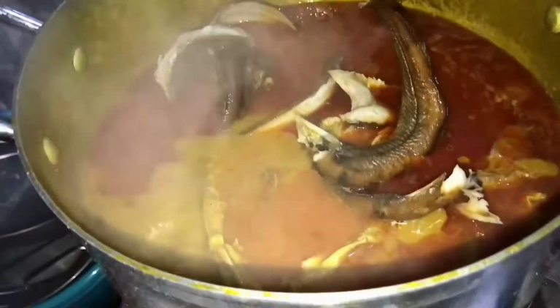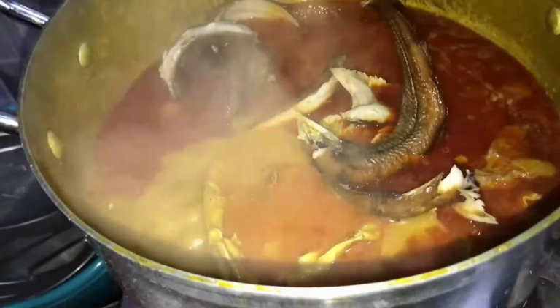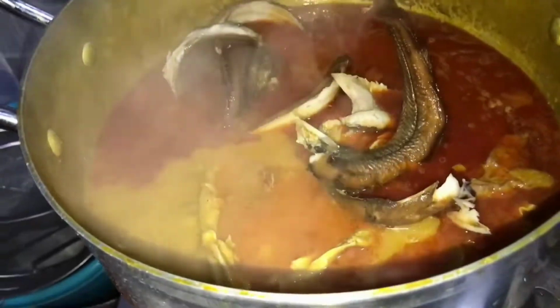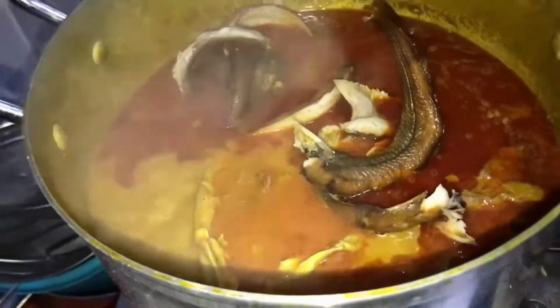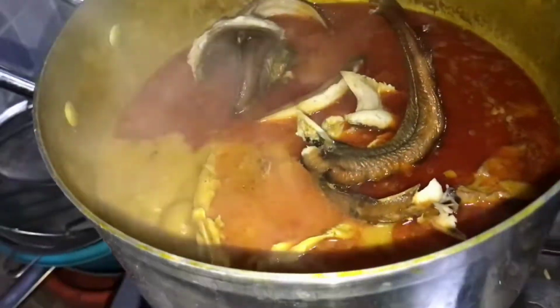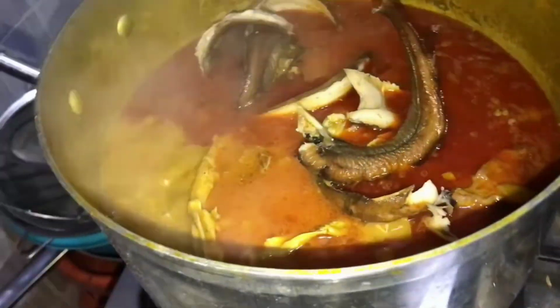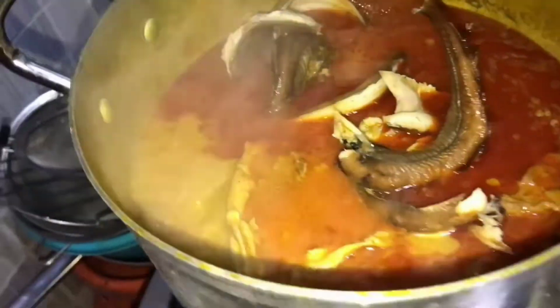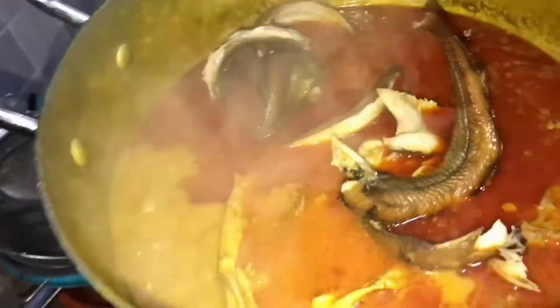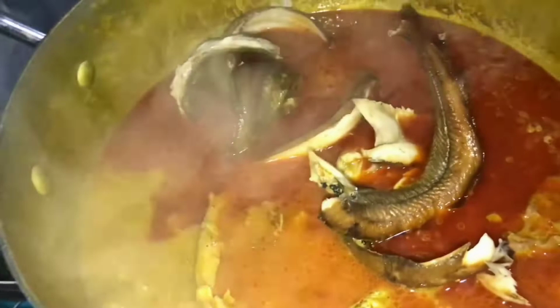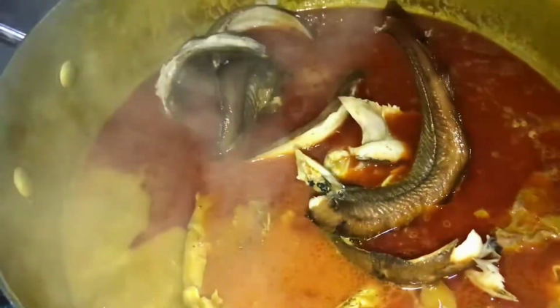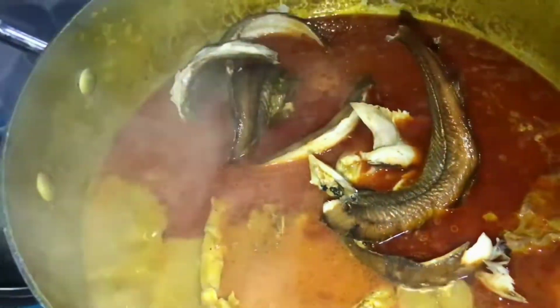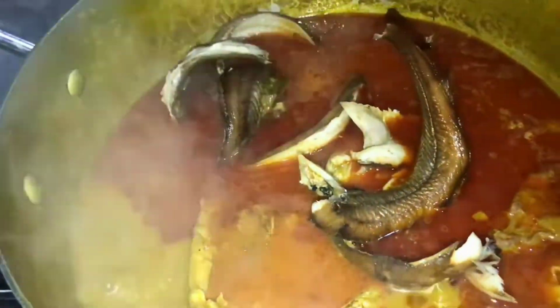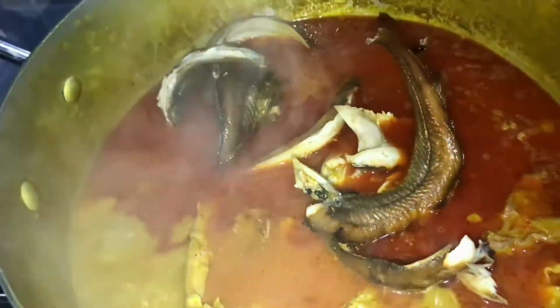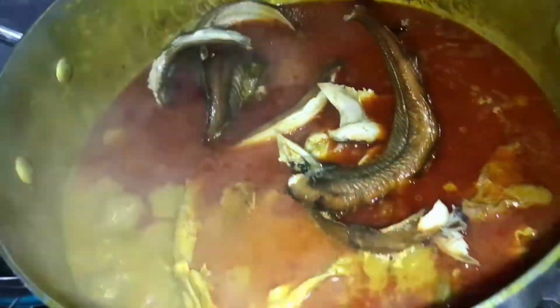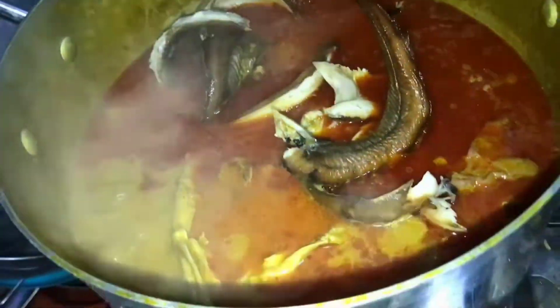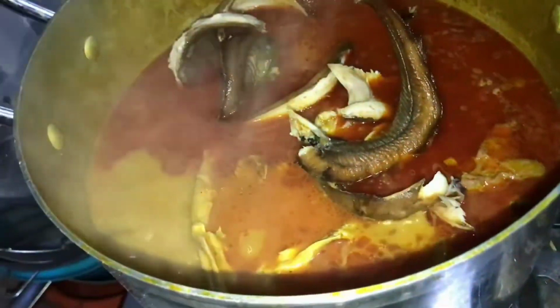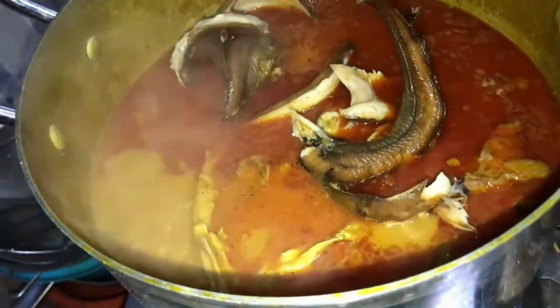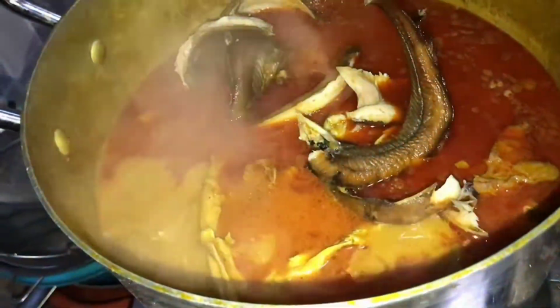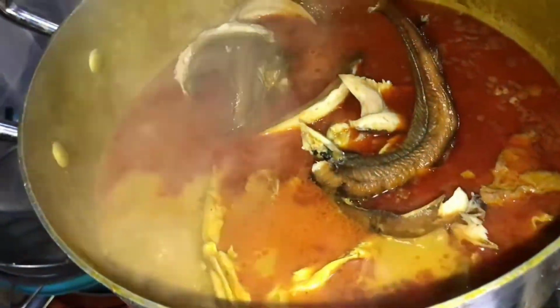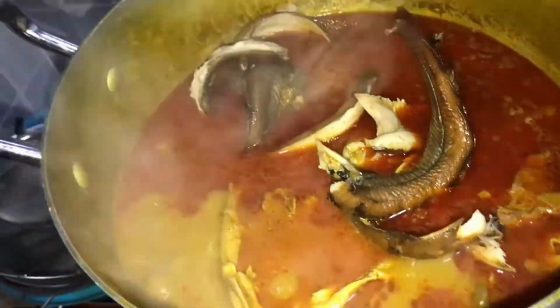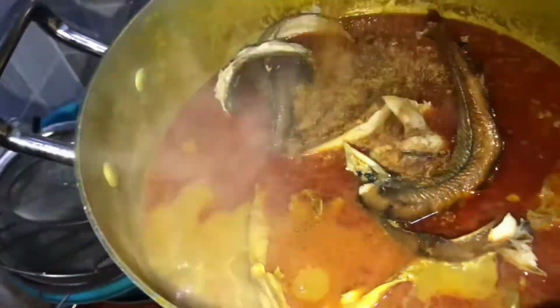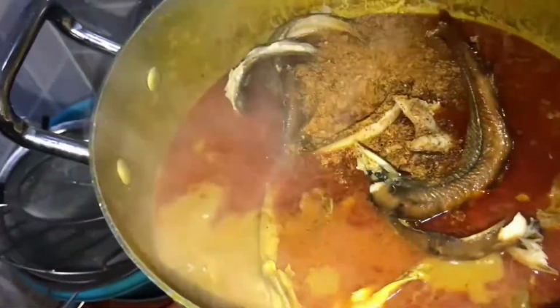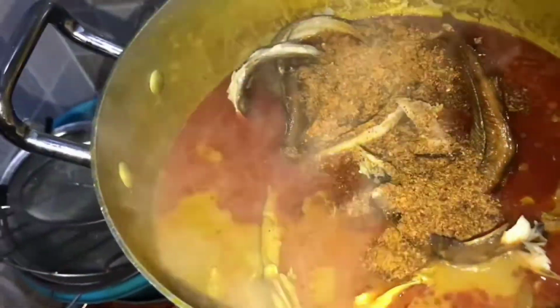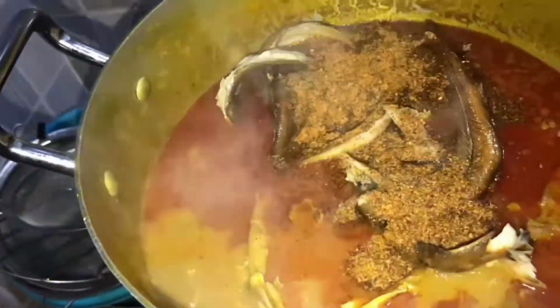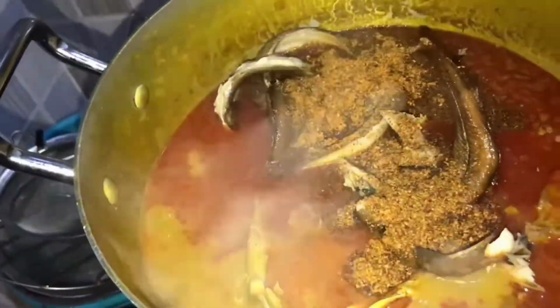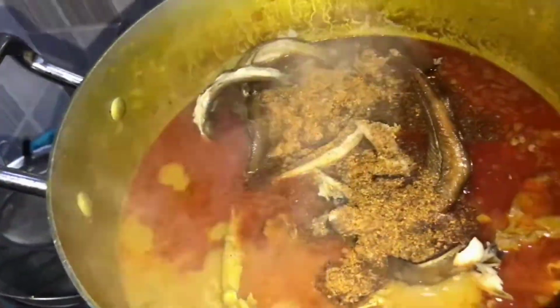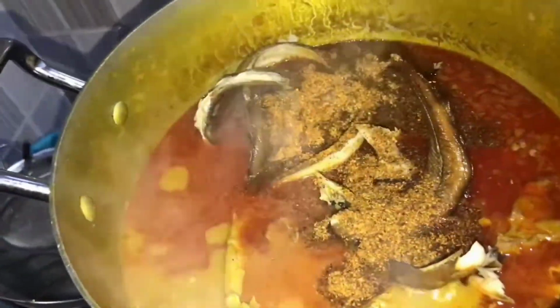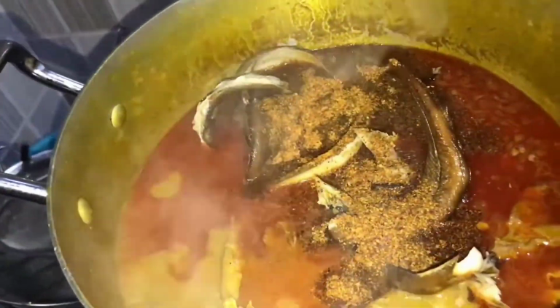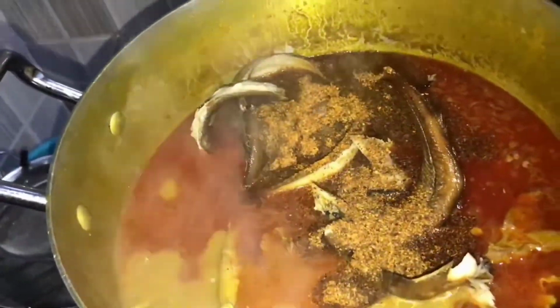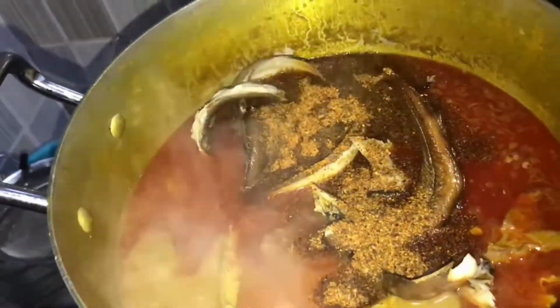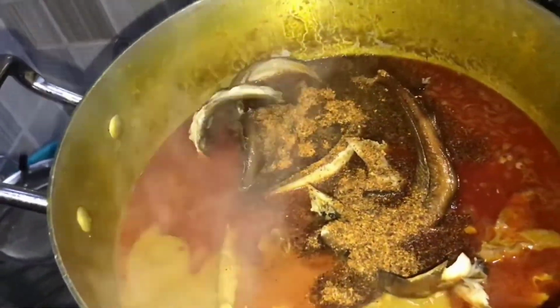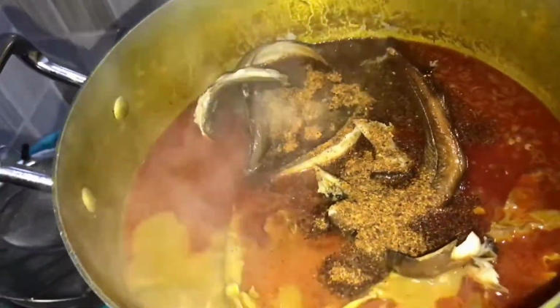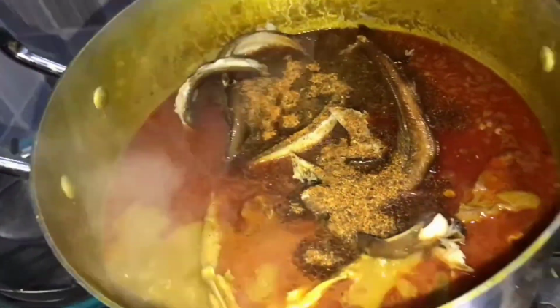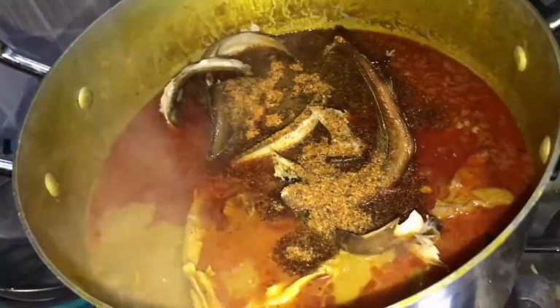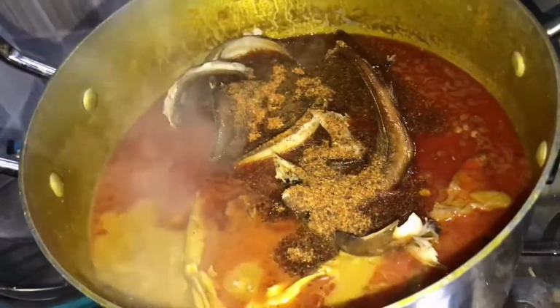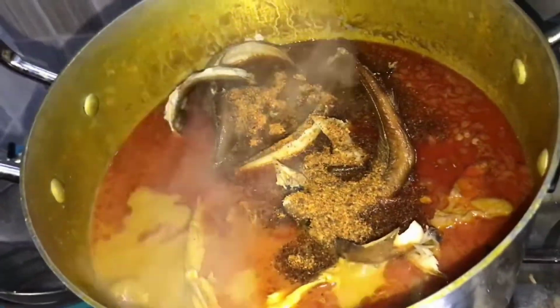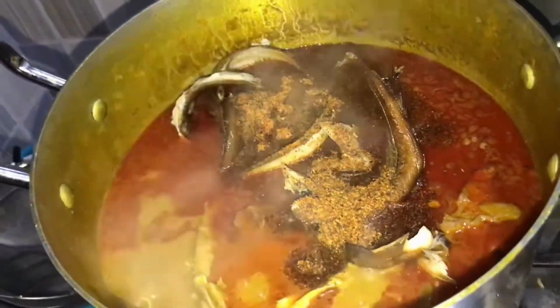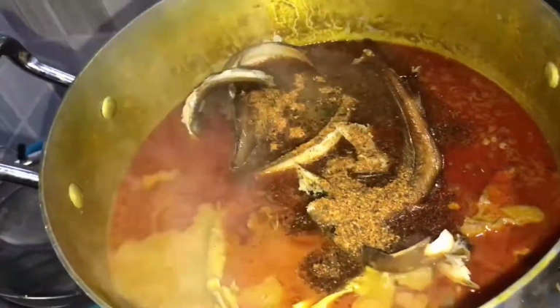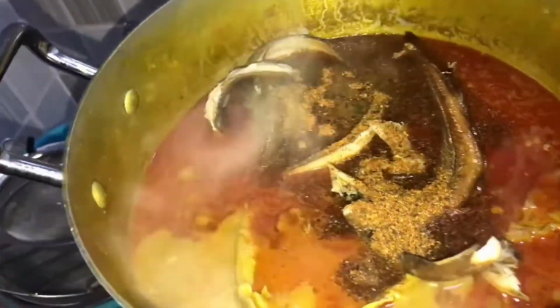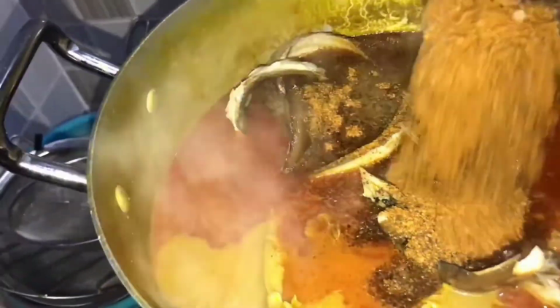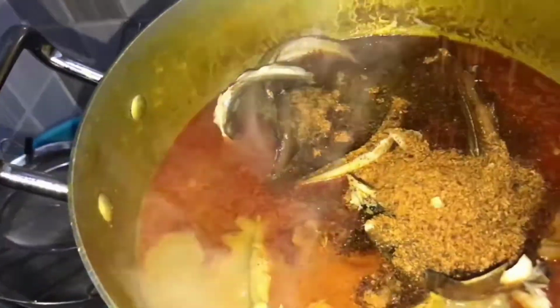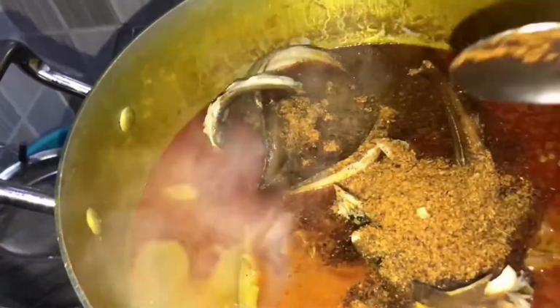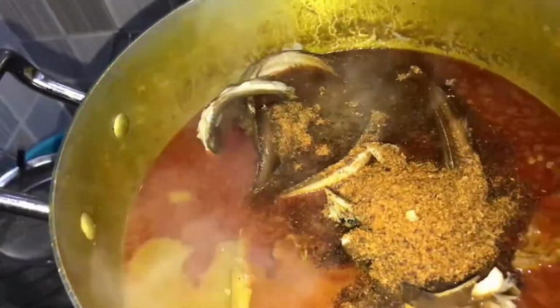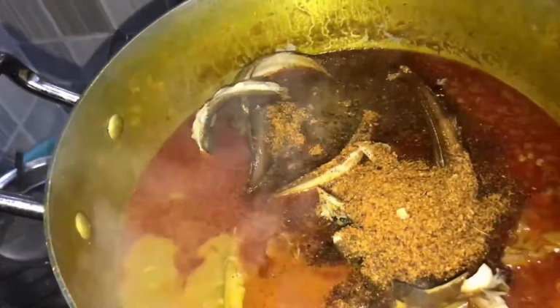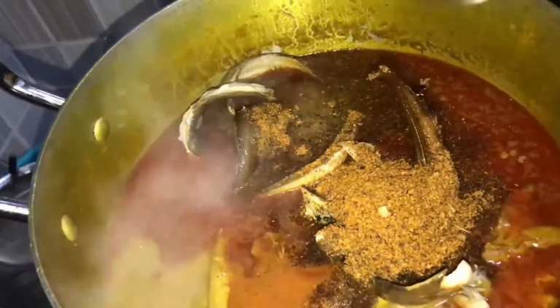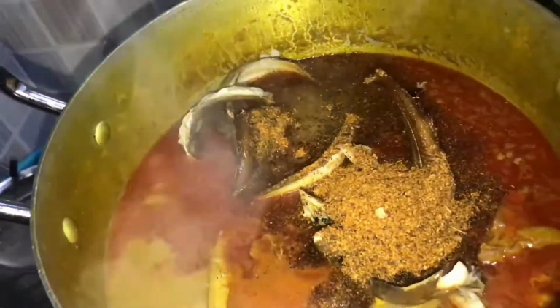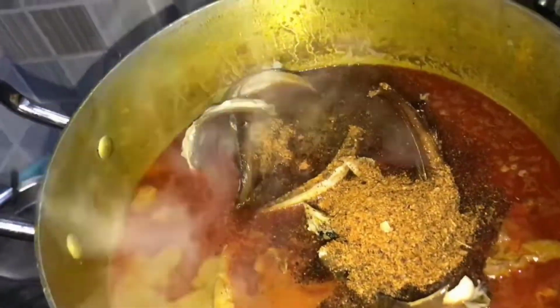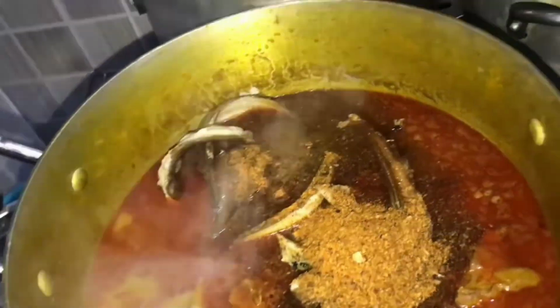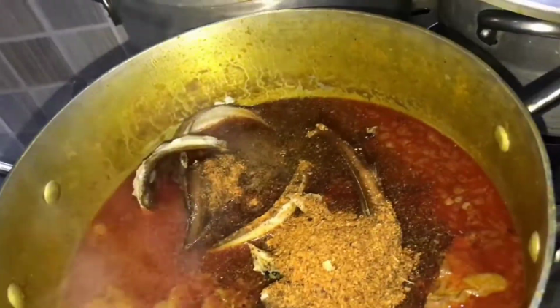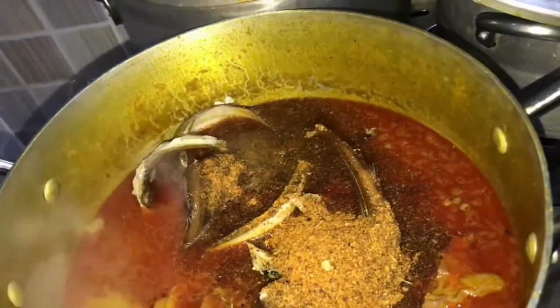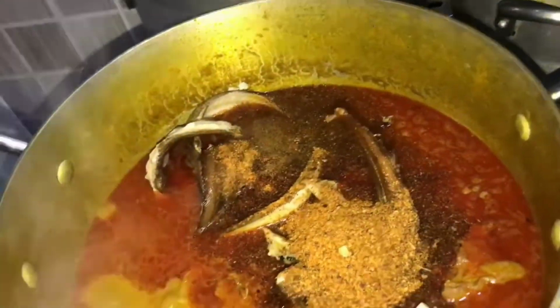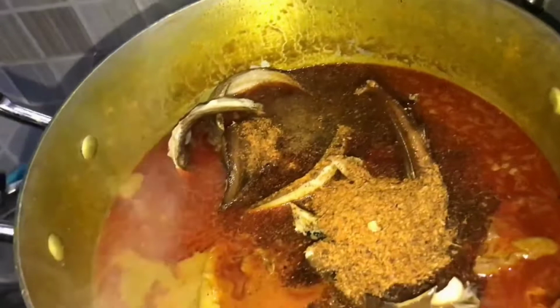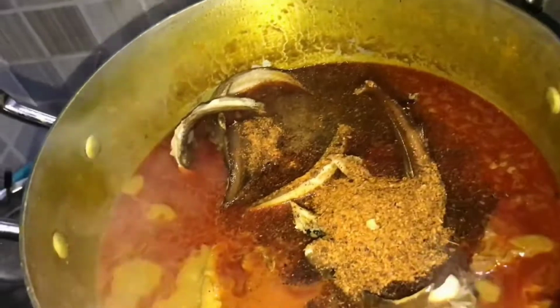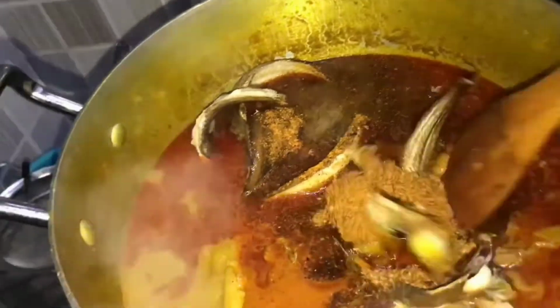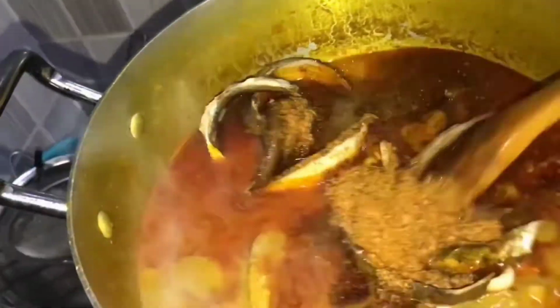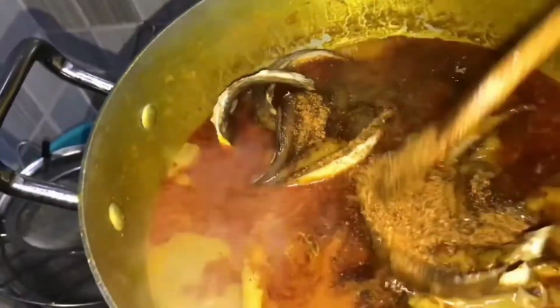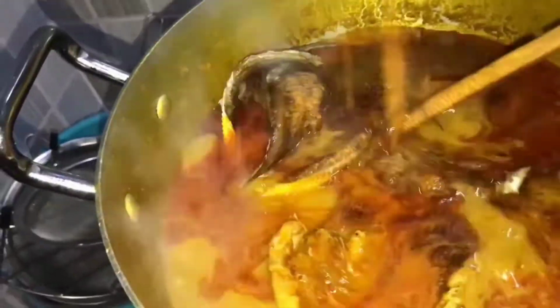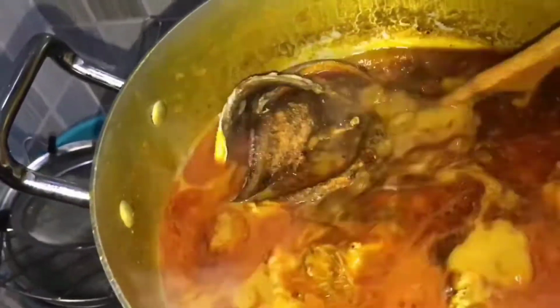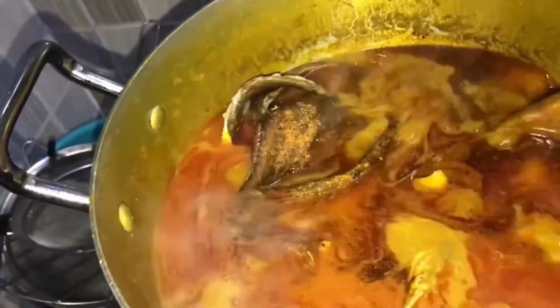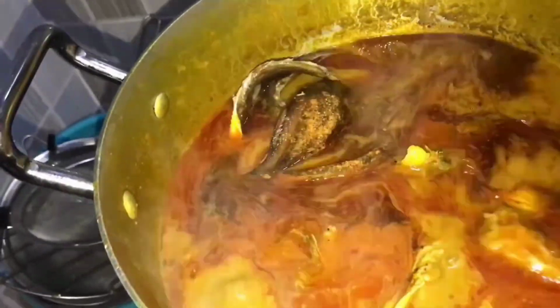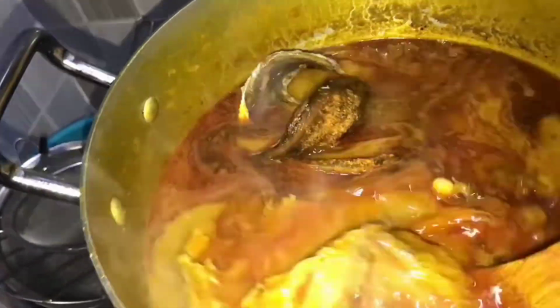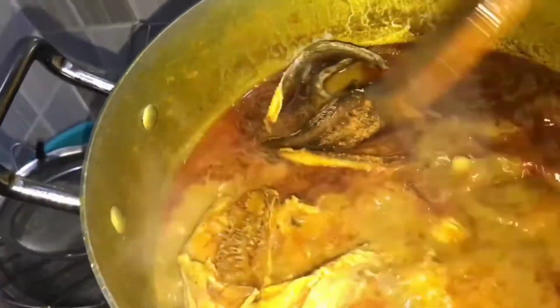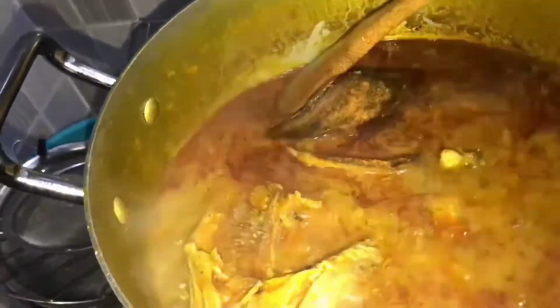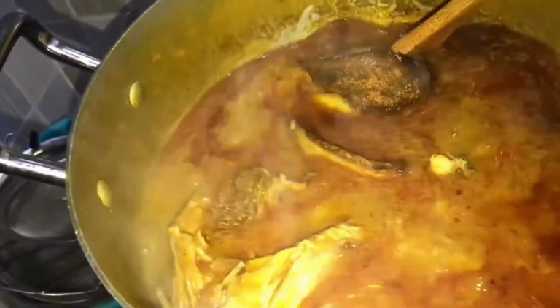I added the blended banga spices and covered the pot for it to continue boiling until it gets thicker.